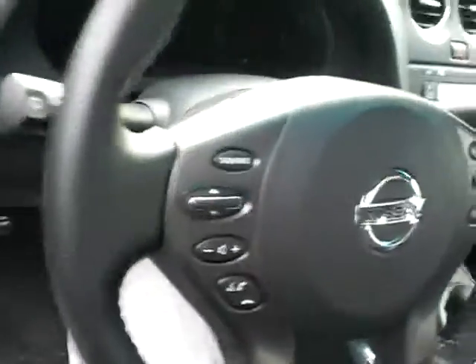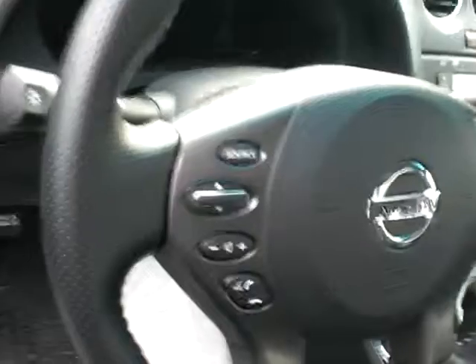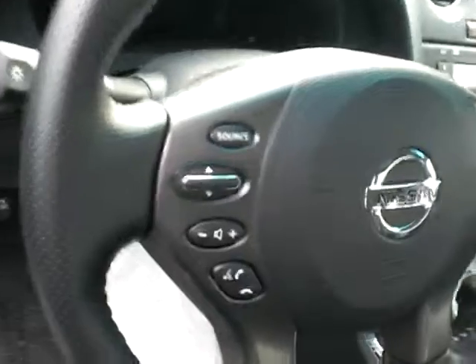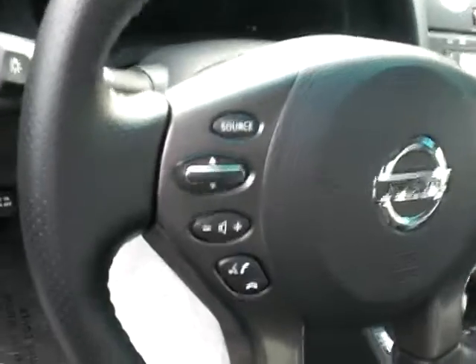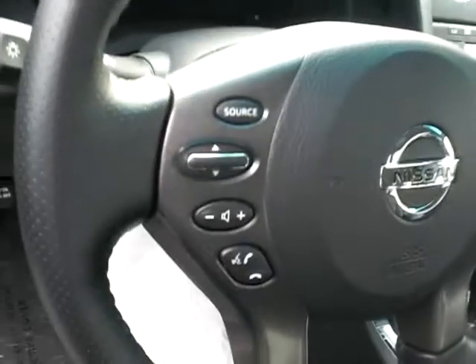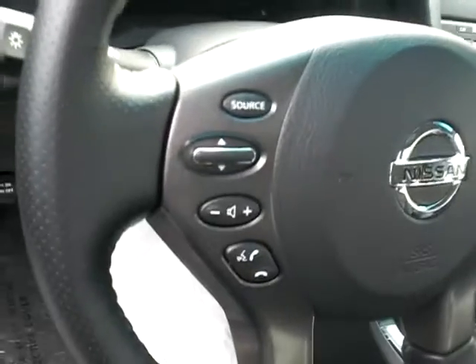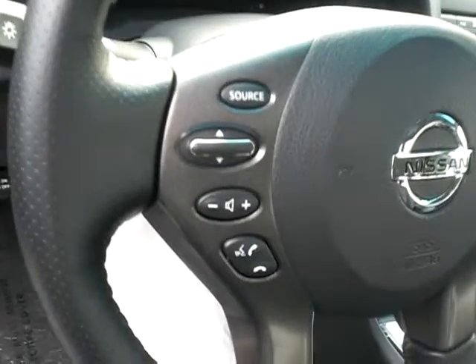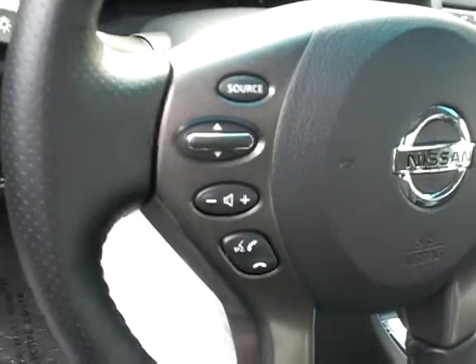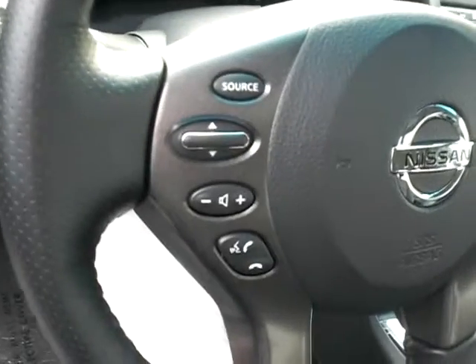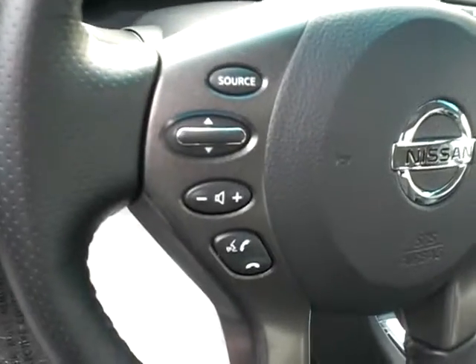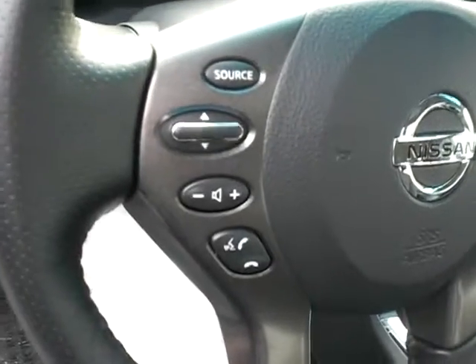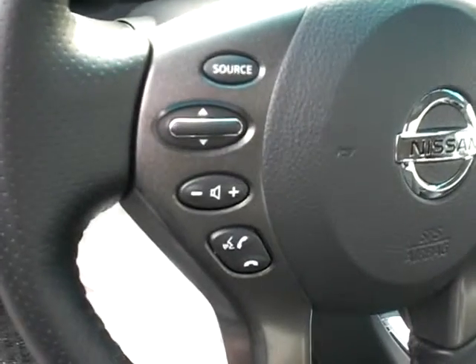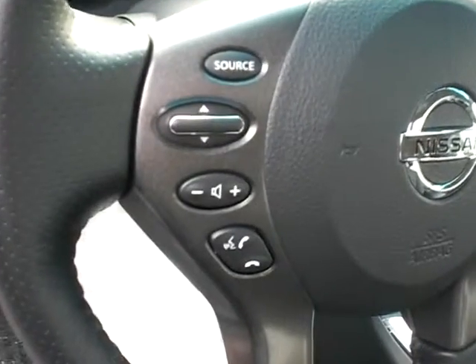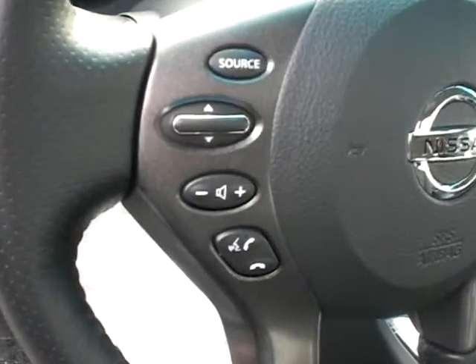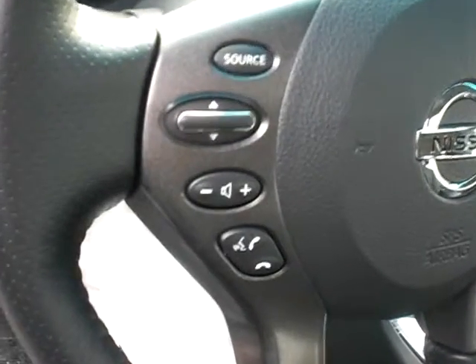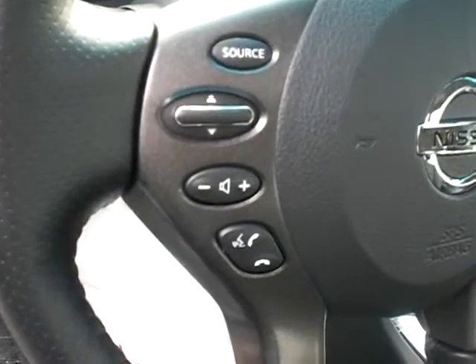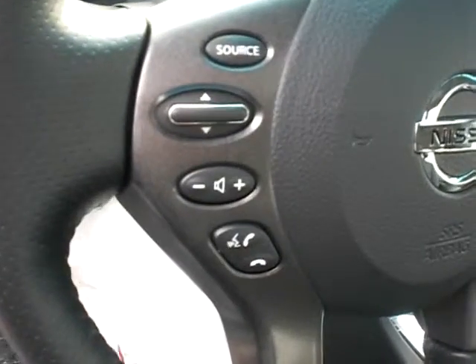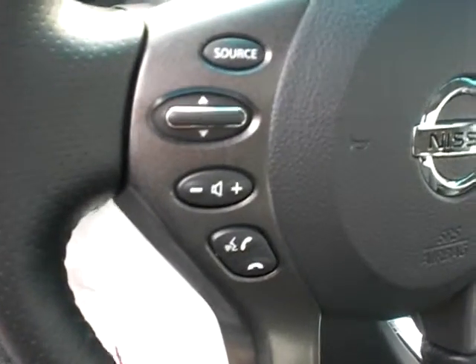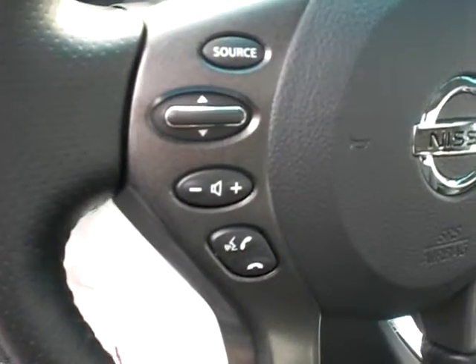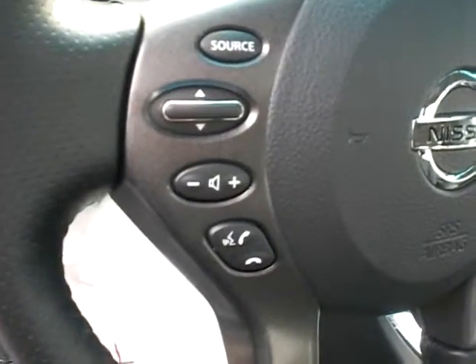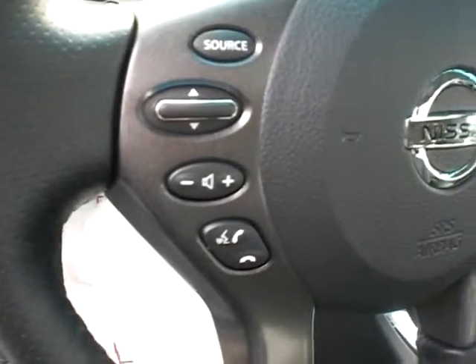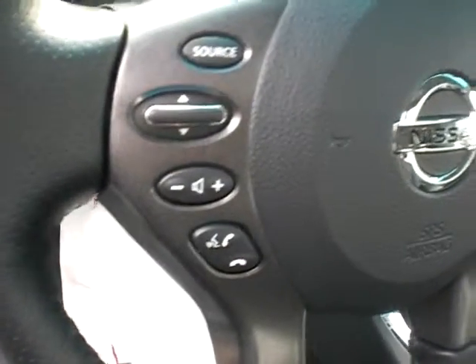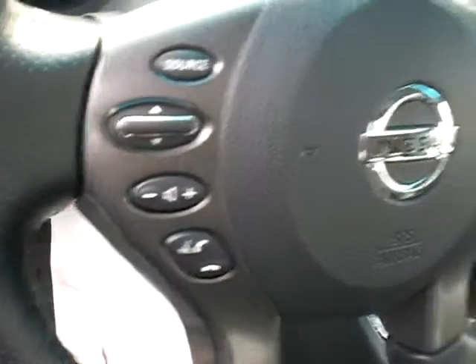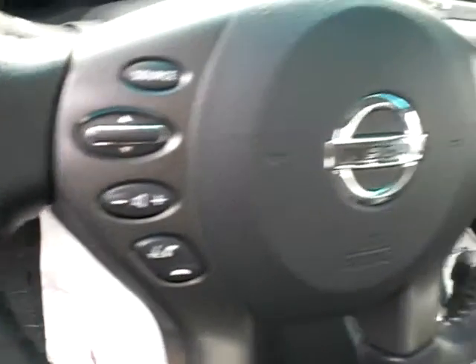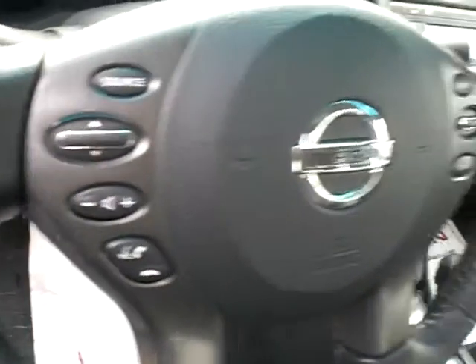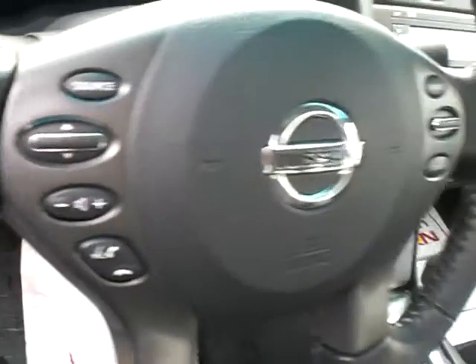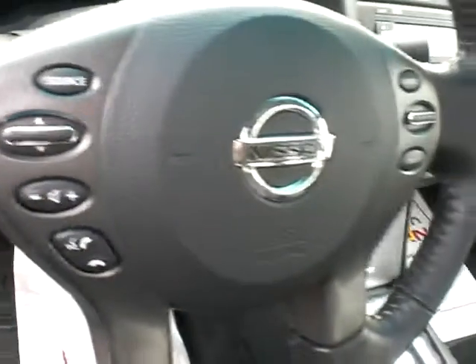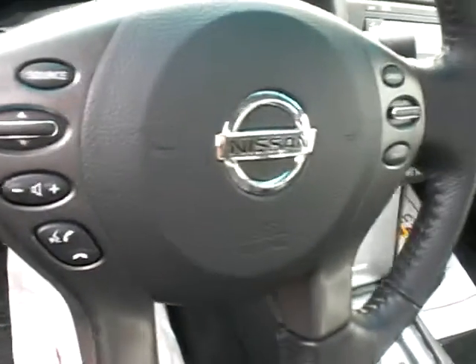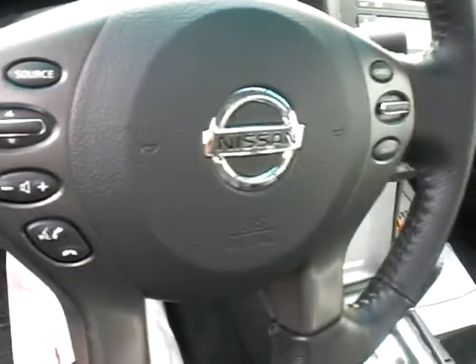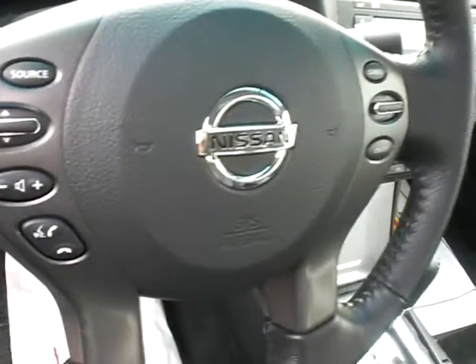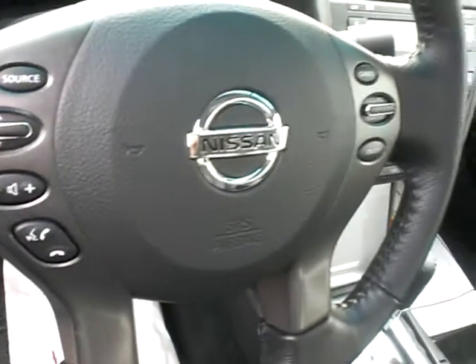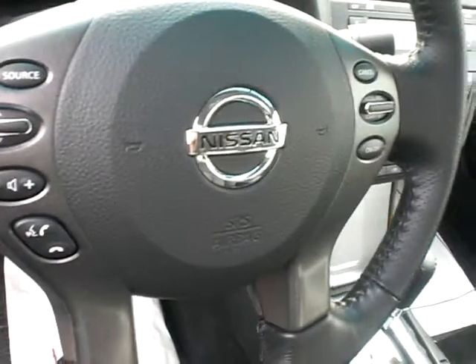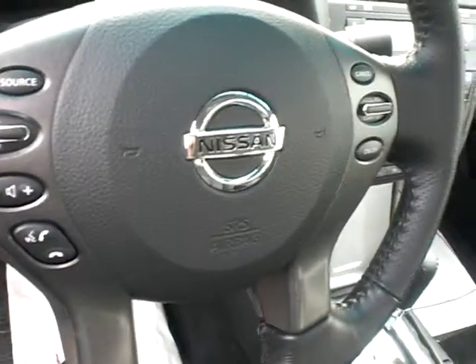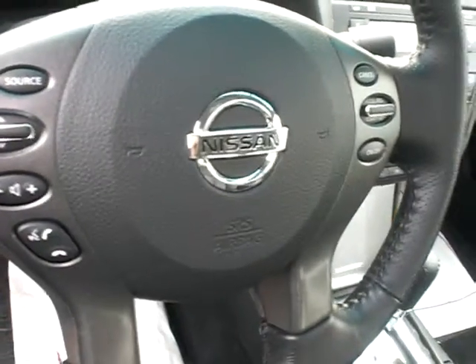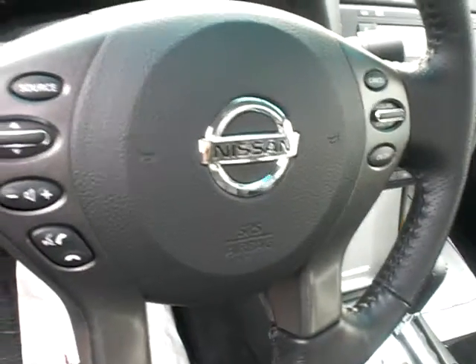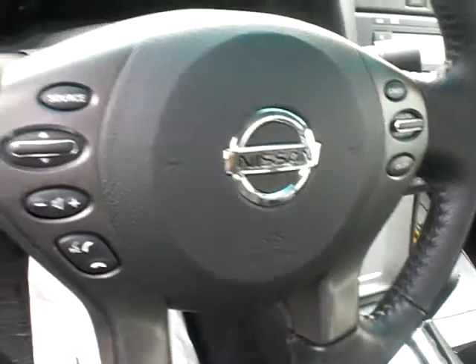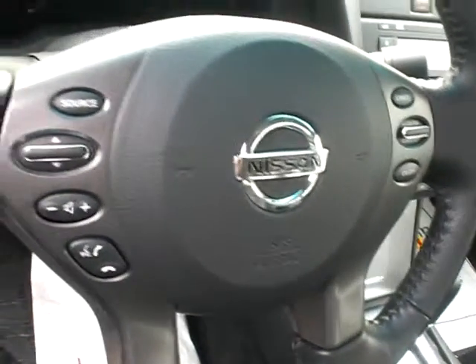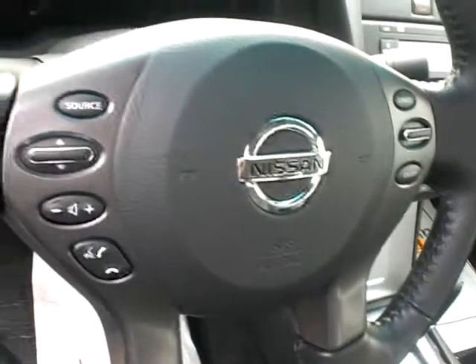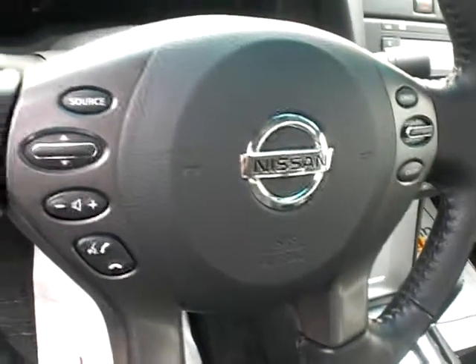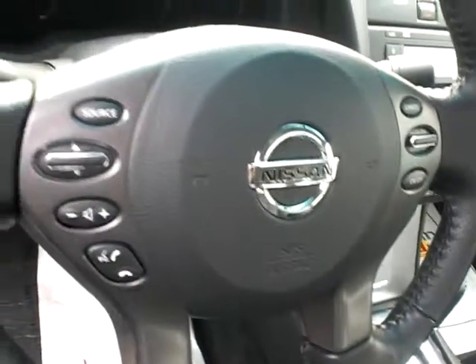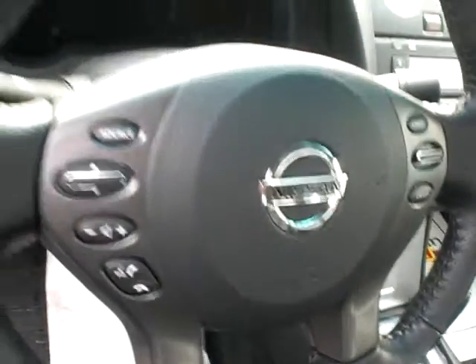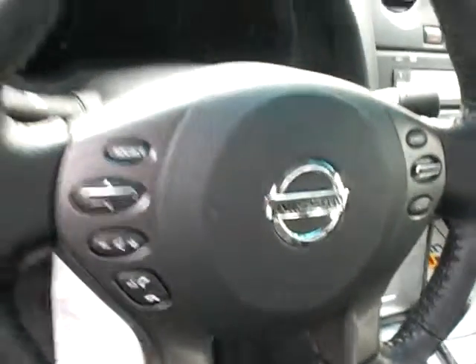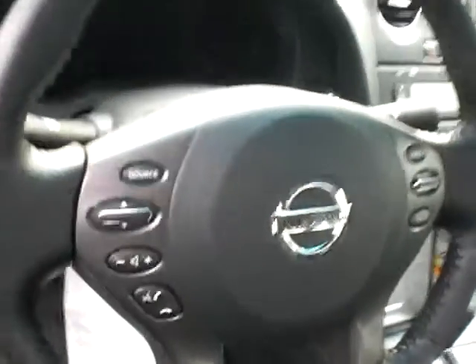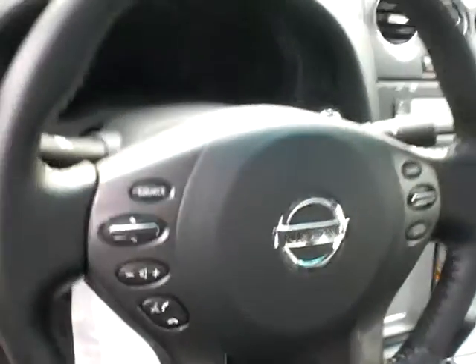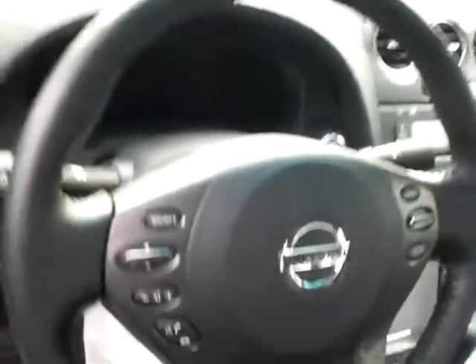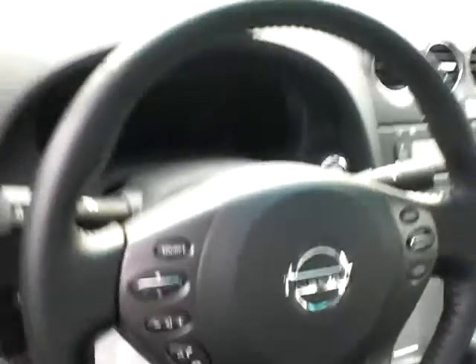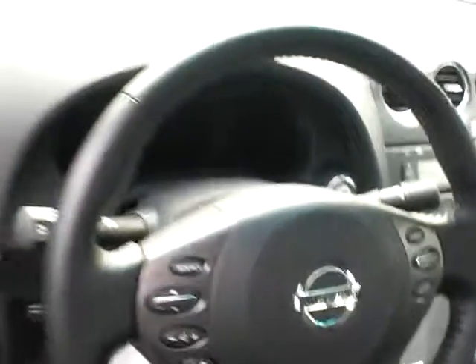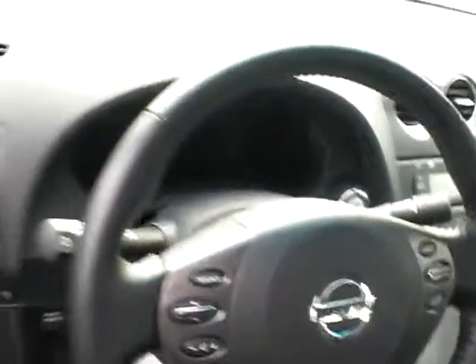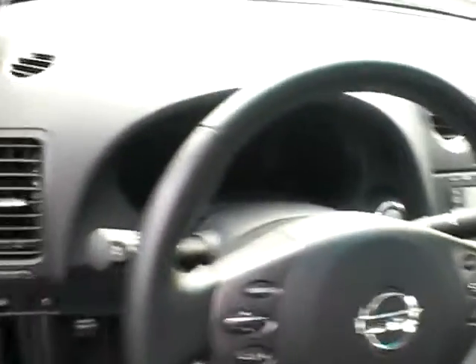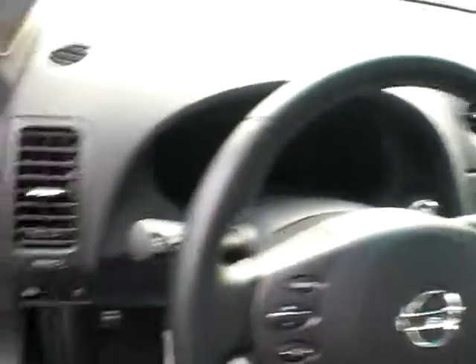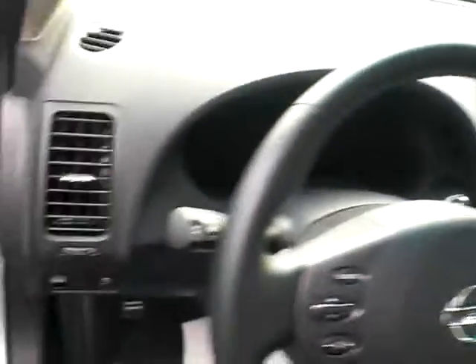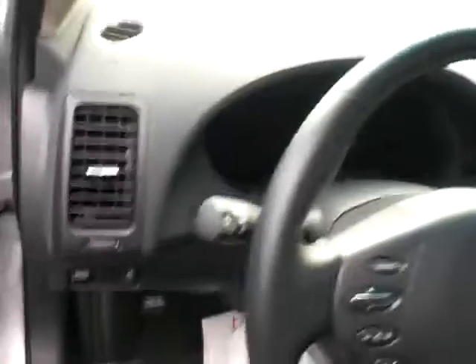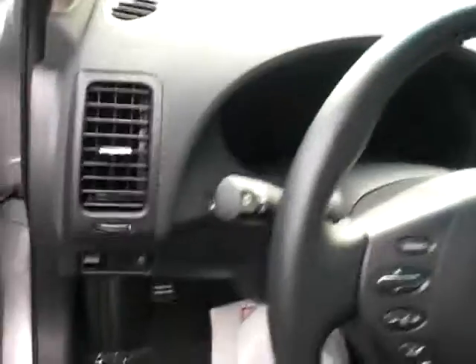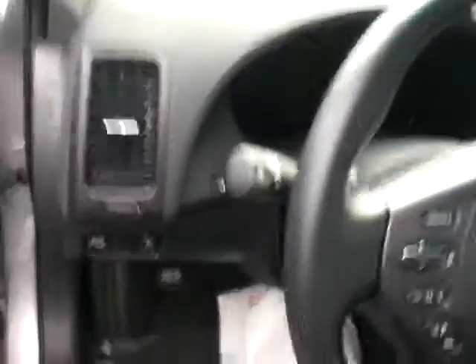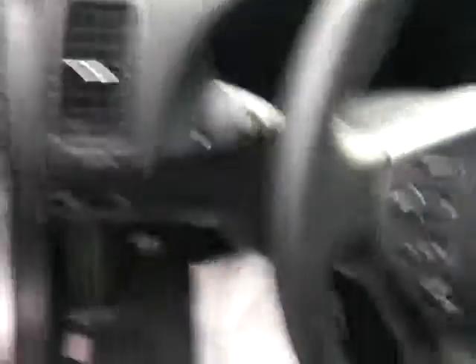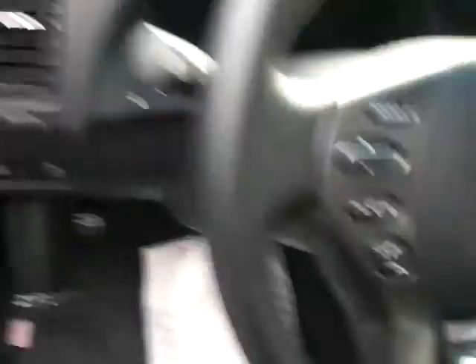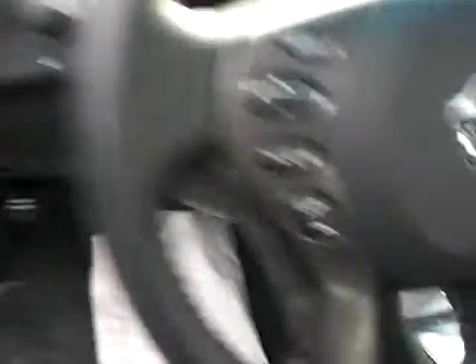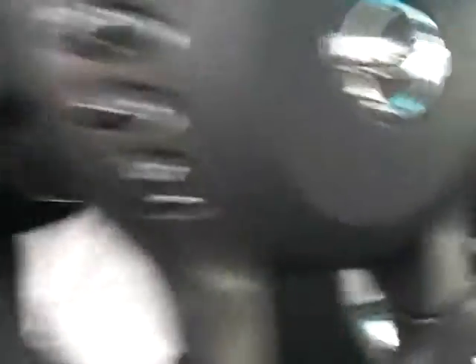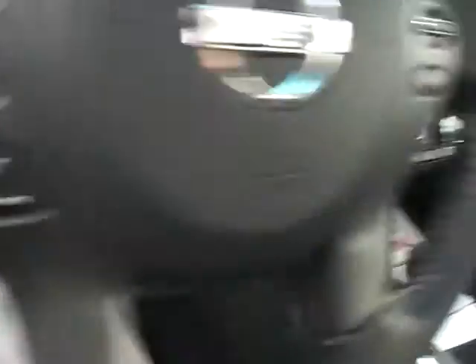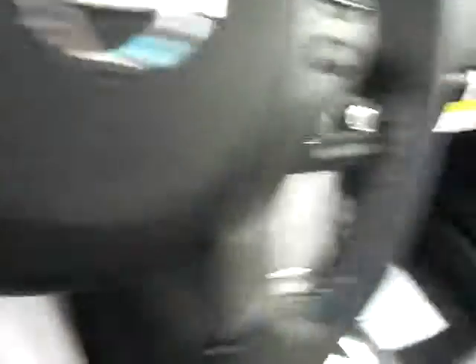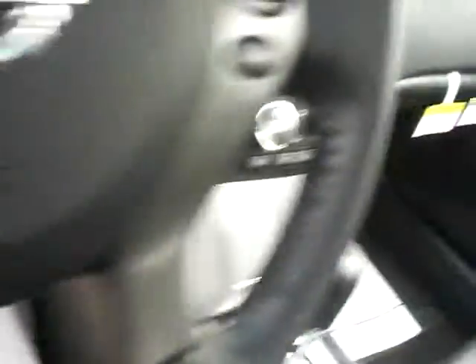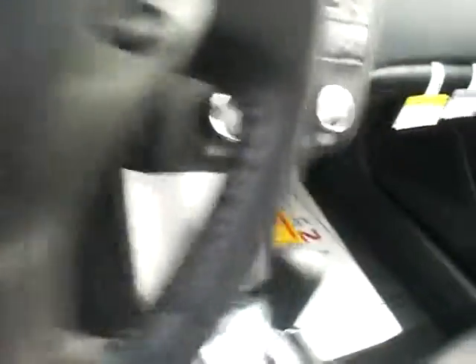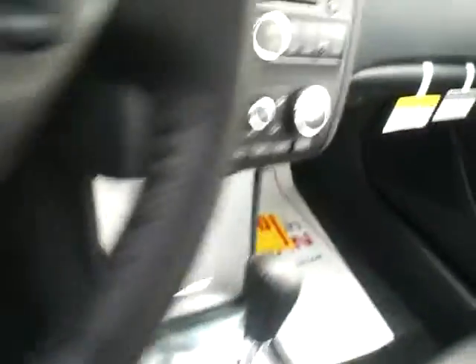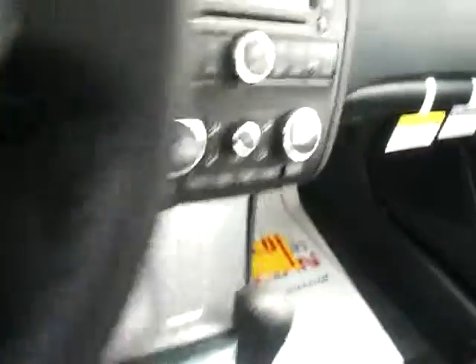In here, steering wheel mounted audio controls, cruise controls, and Bluetooth for five cell phones. So very, very handy.